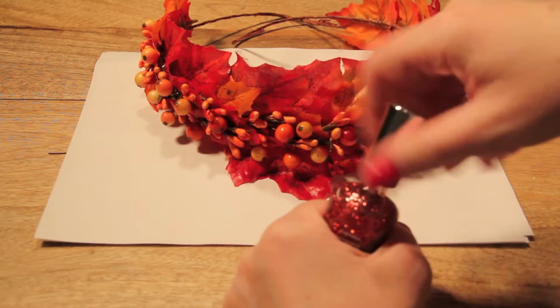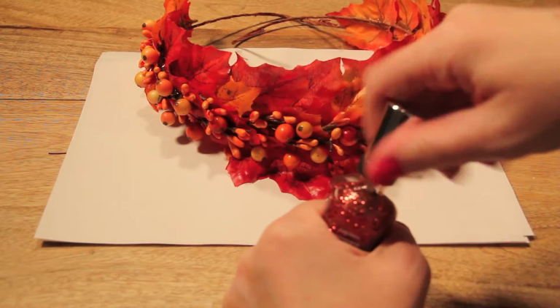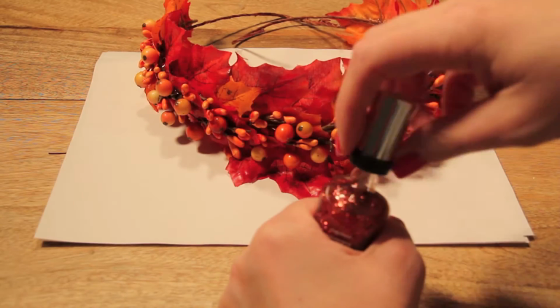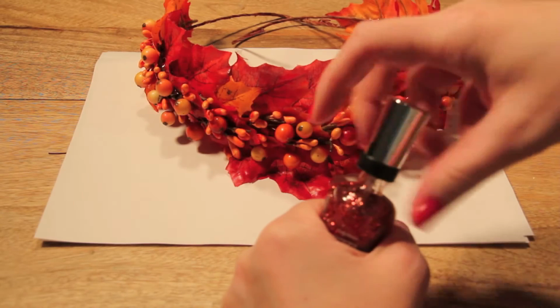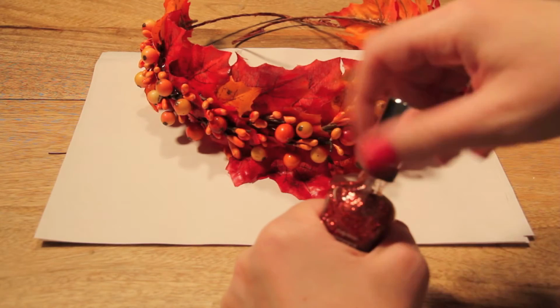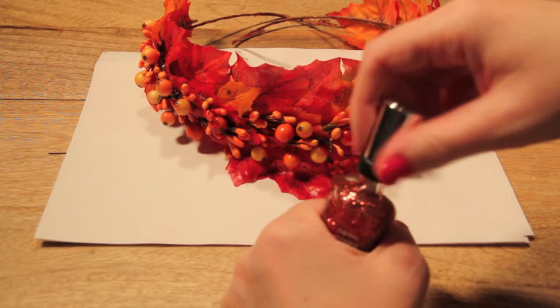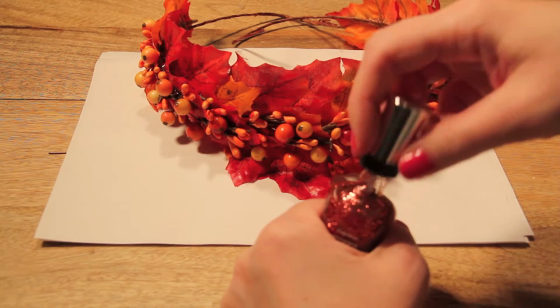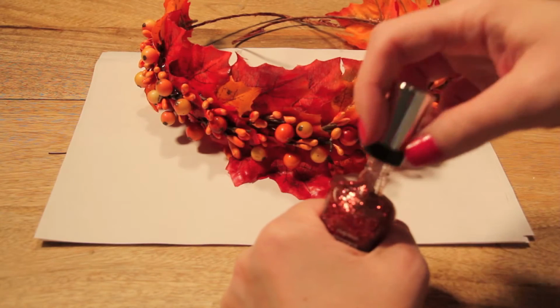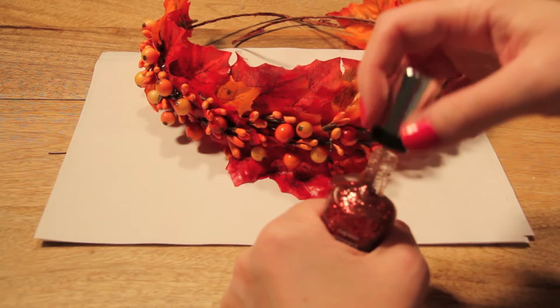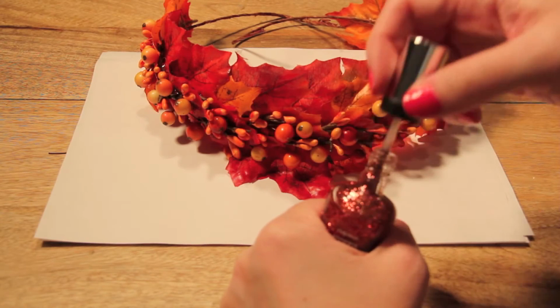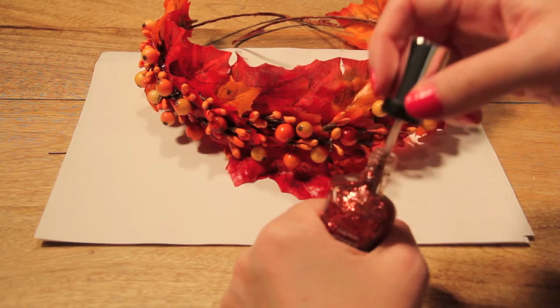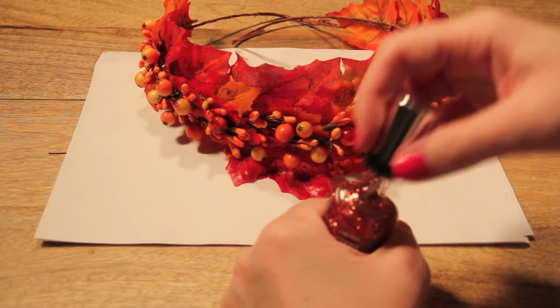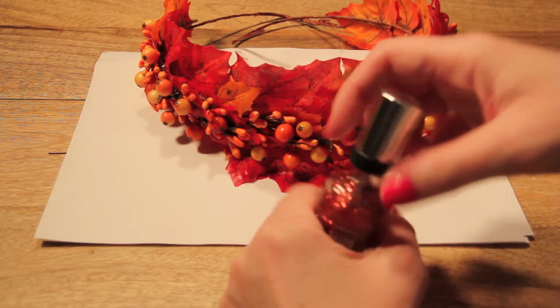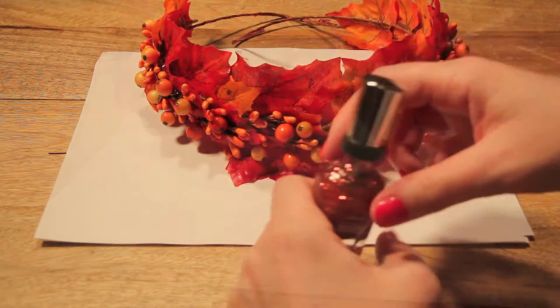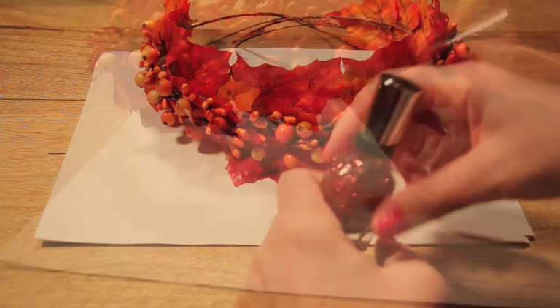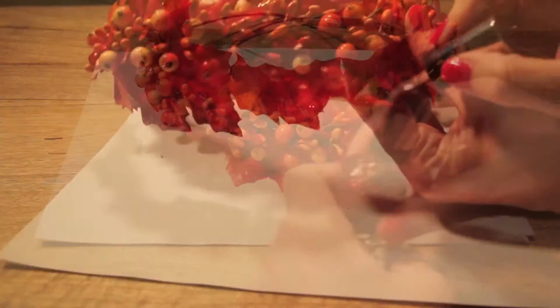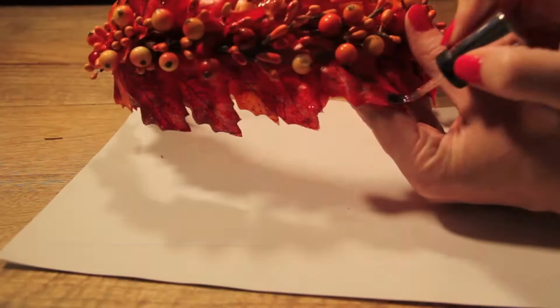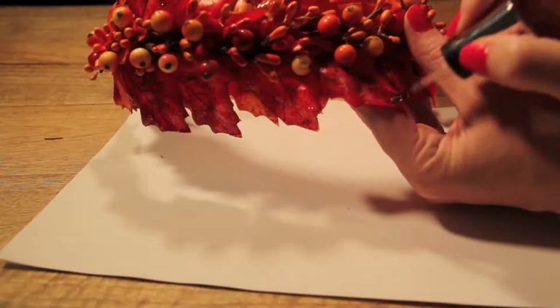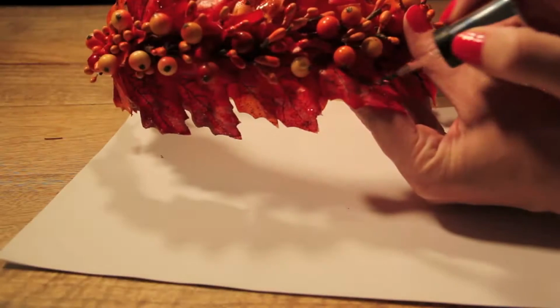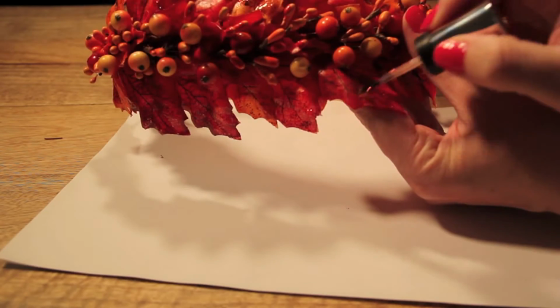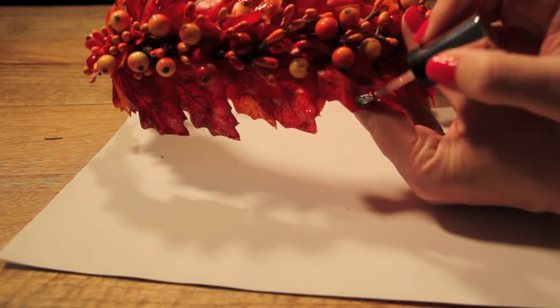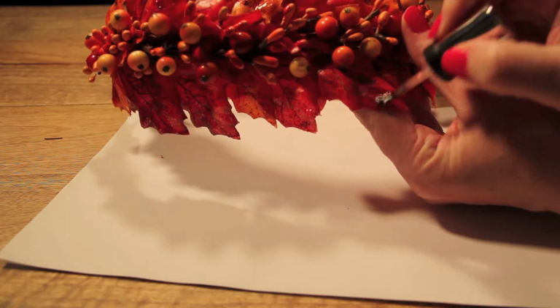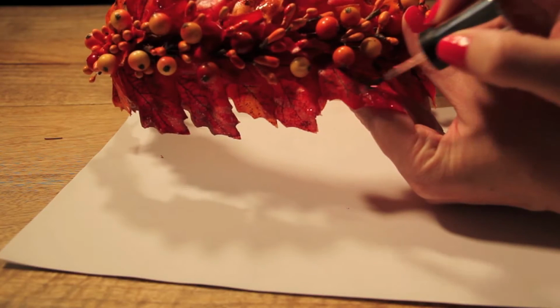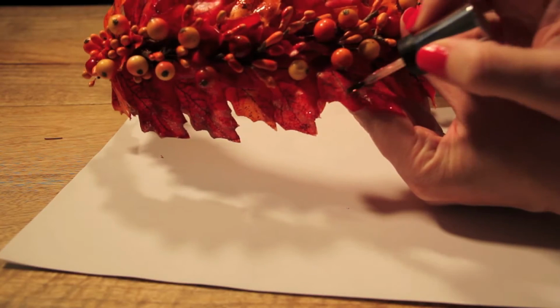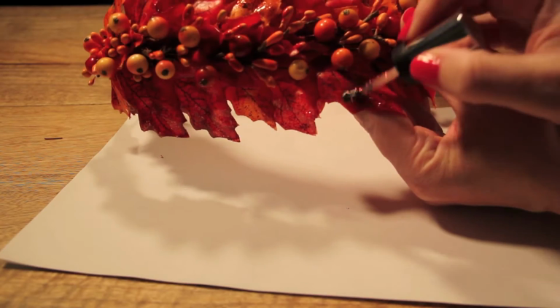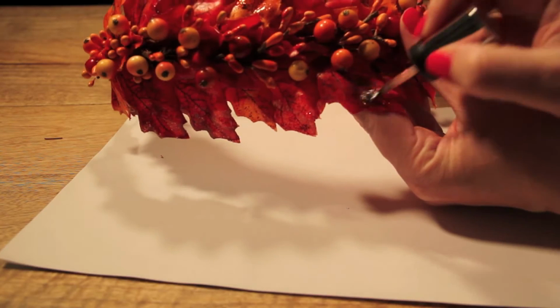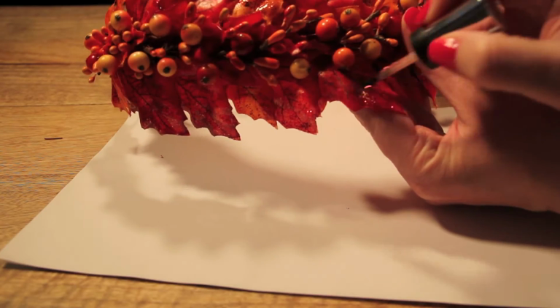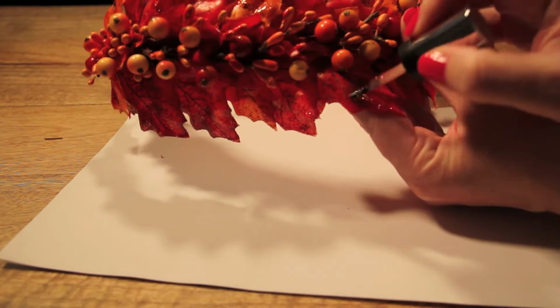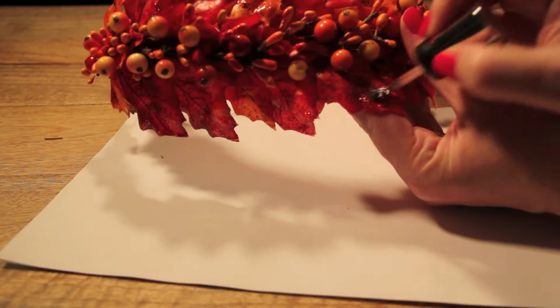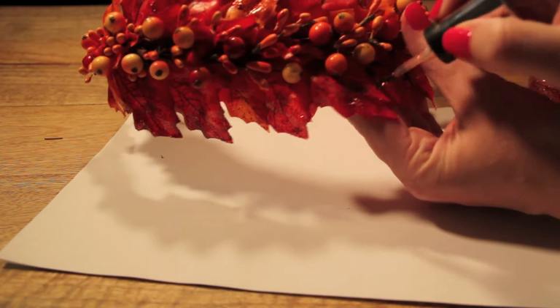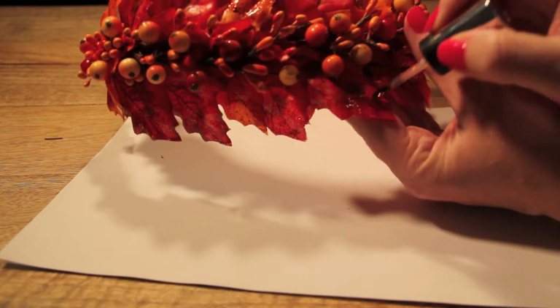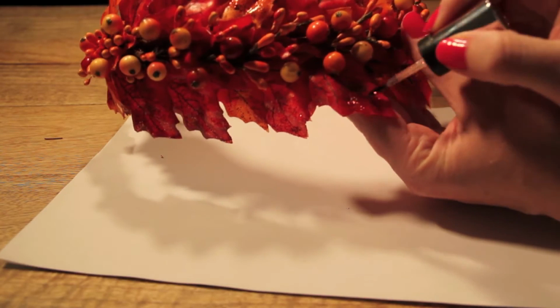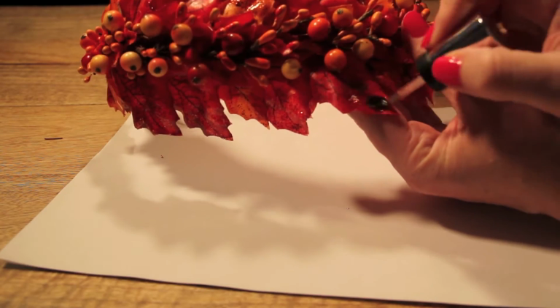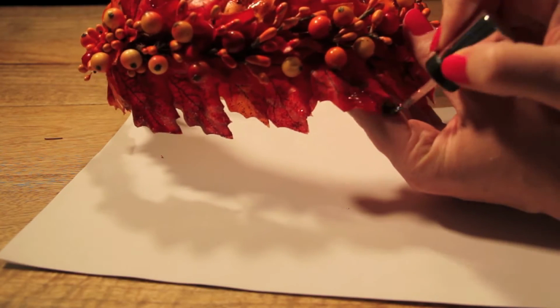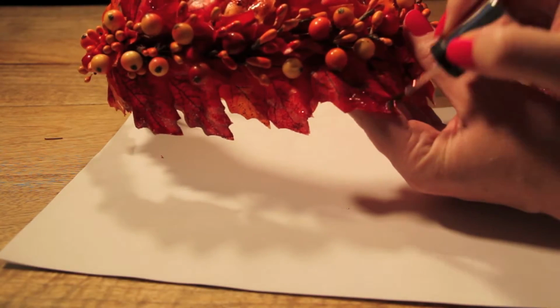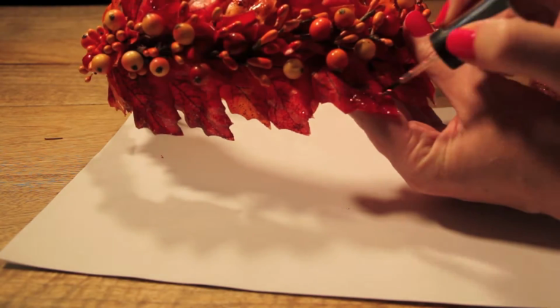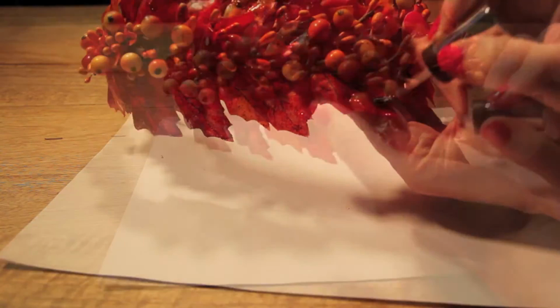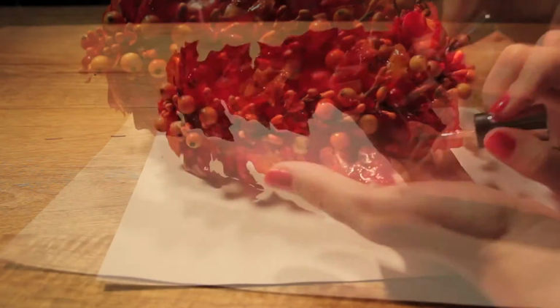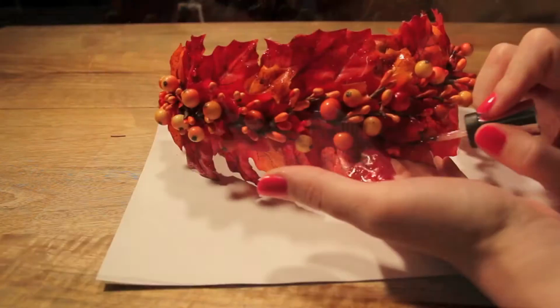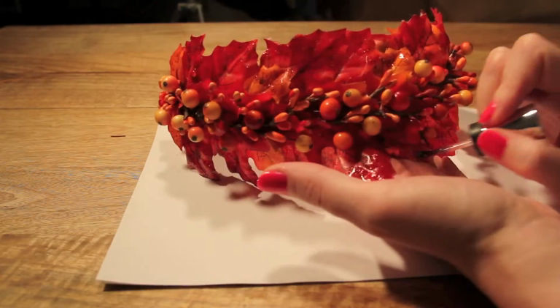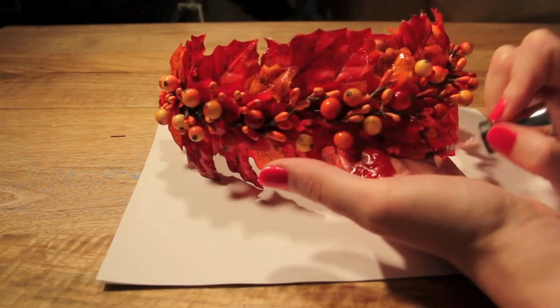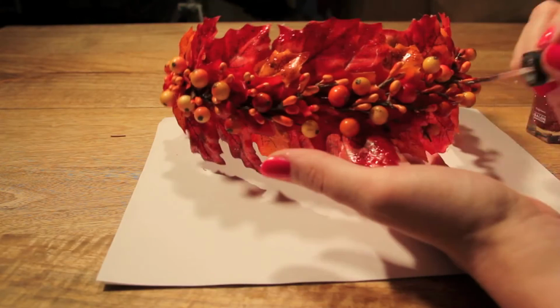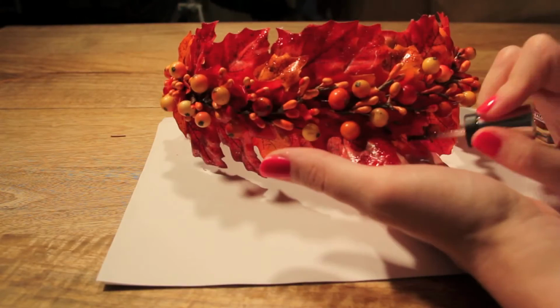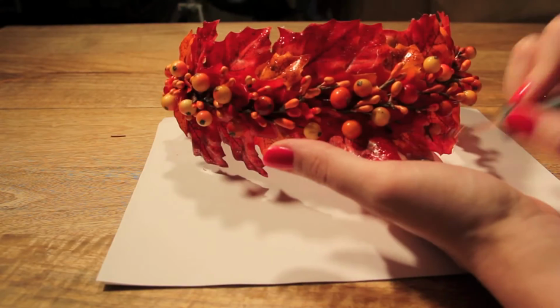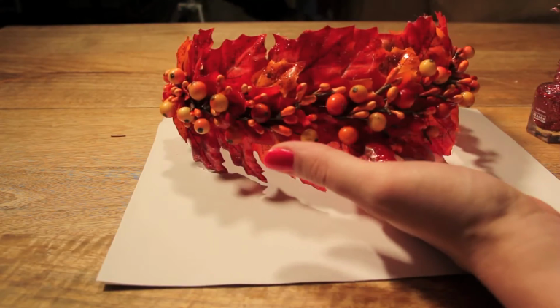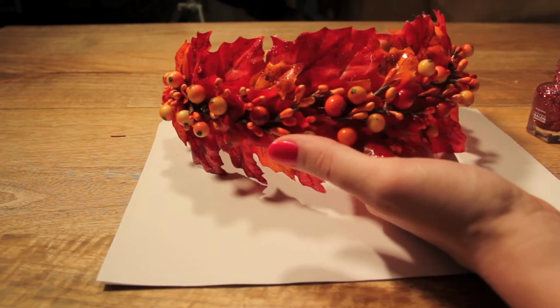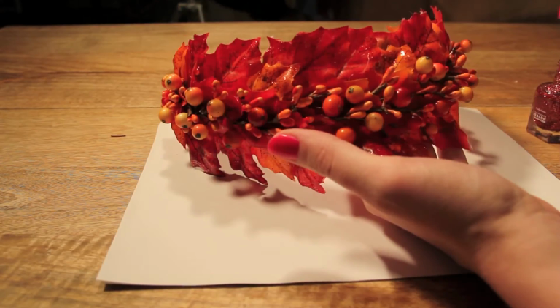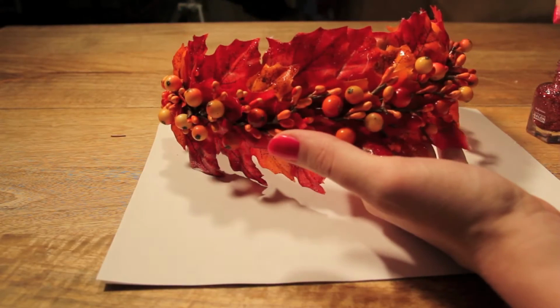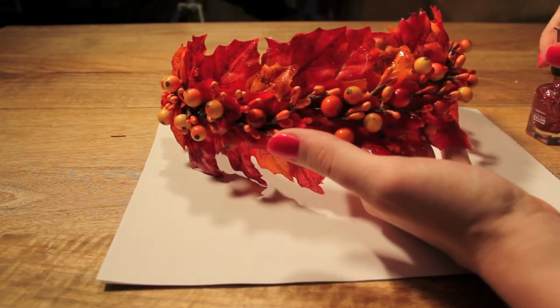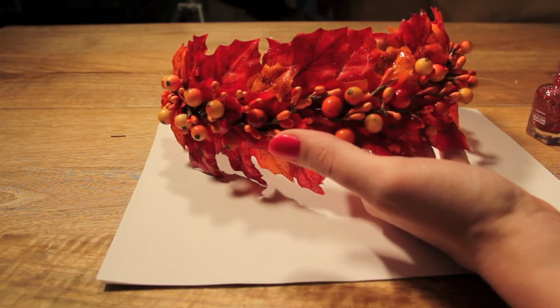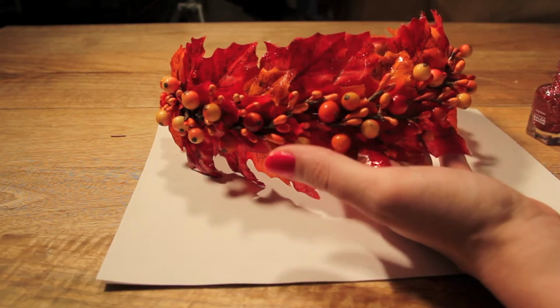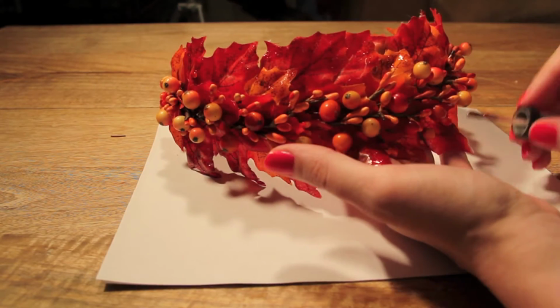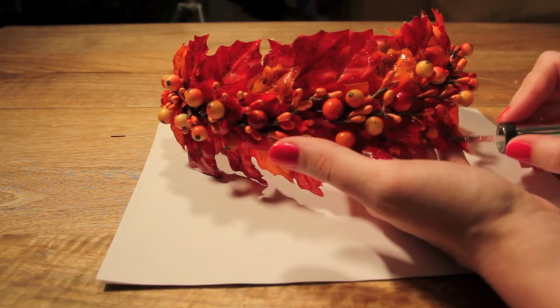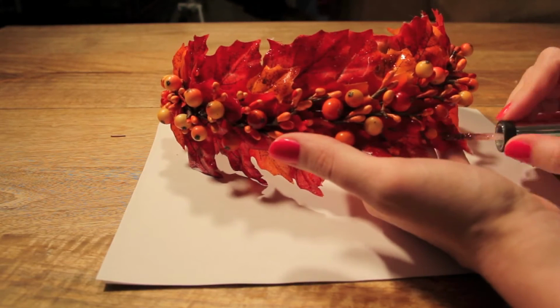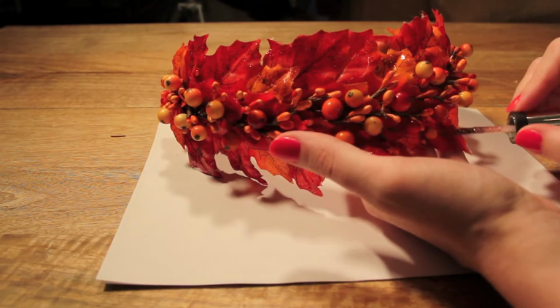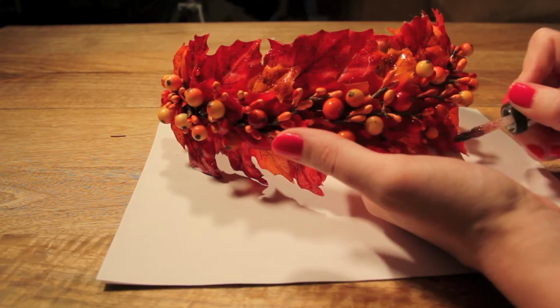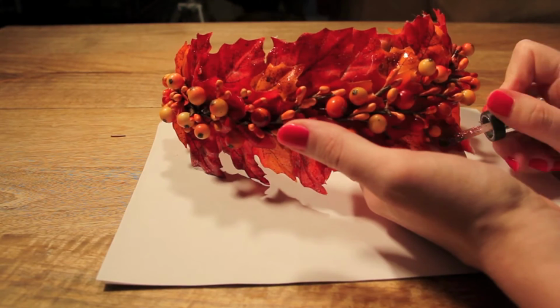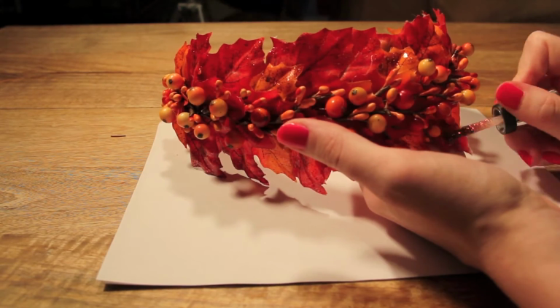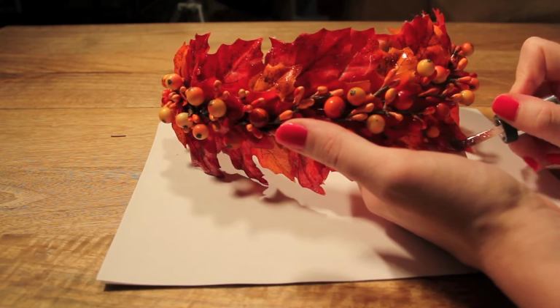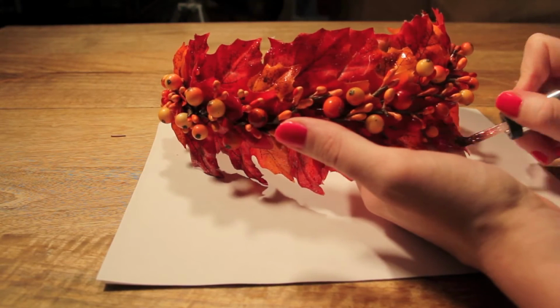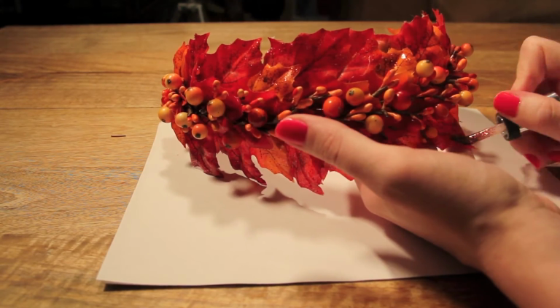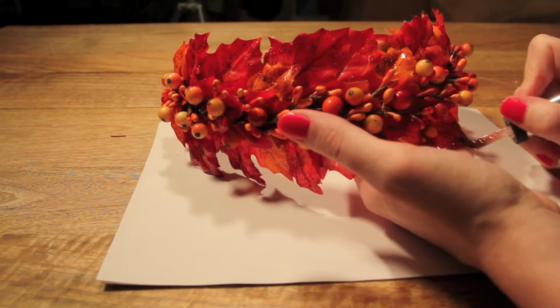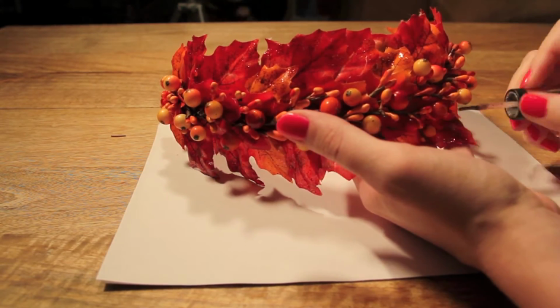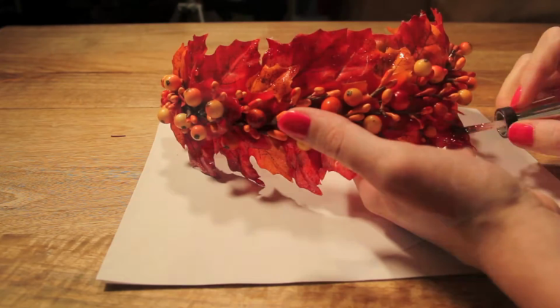This is an optional step, but I wanted a little bit of sparkle, so I selected a copper glitter nail polish and painted the tips of each of the leaves with it.